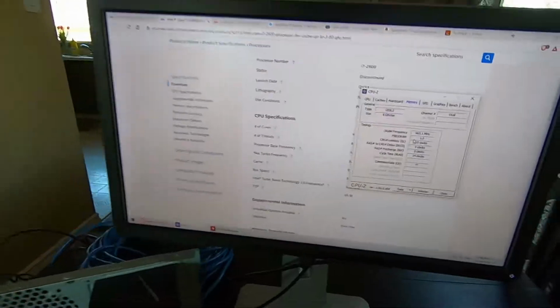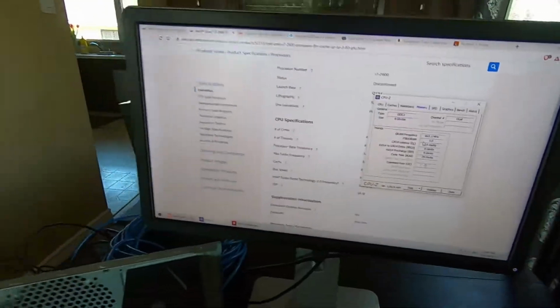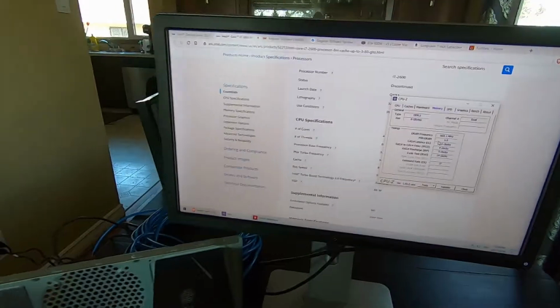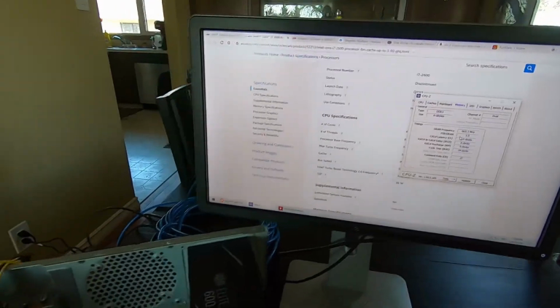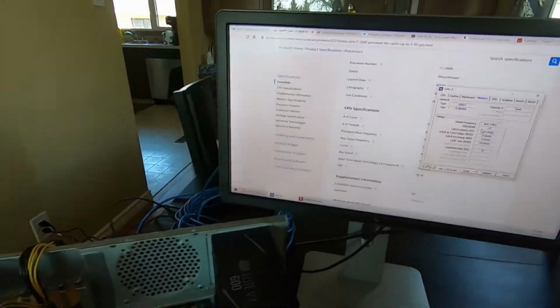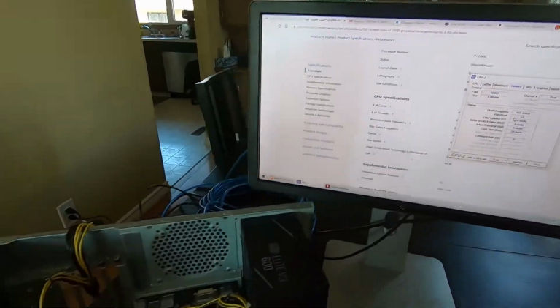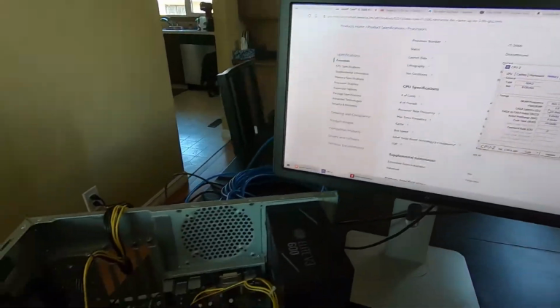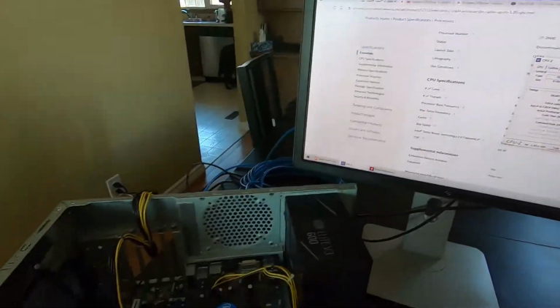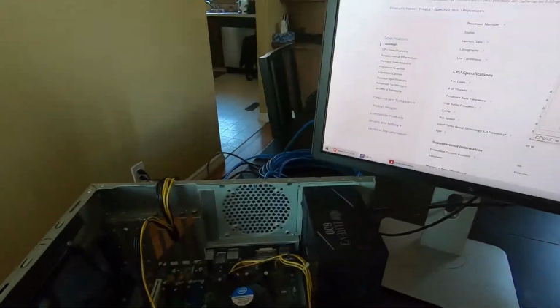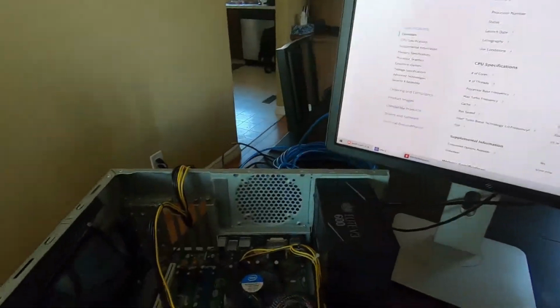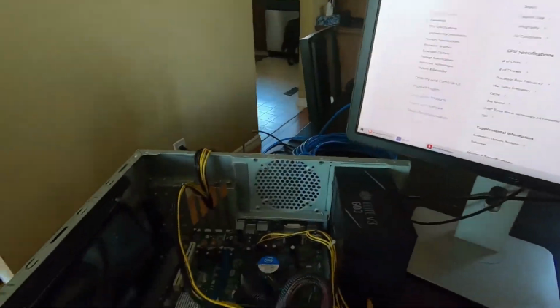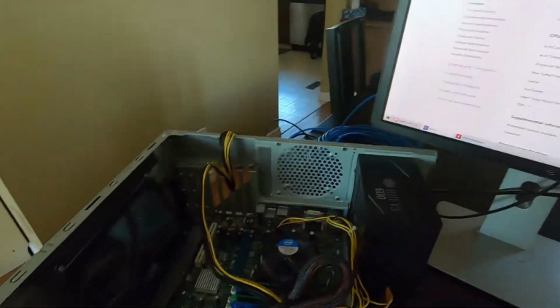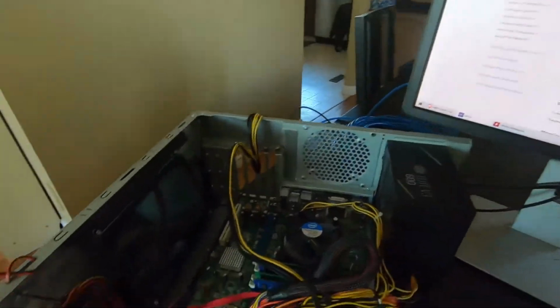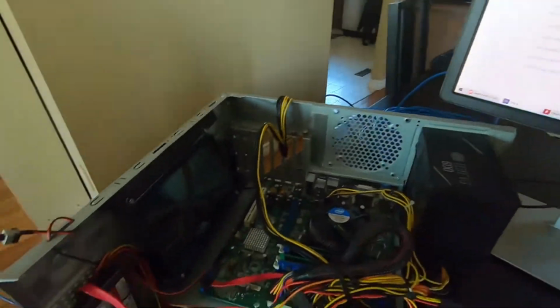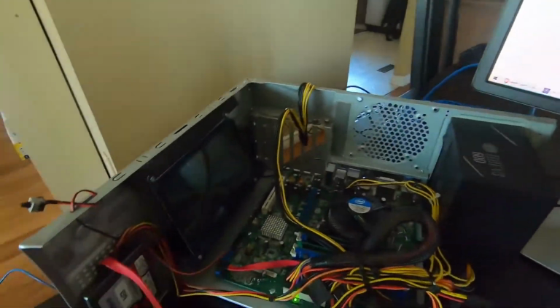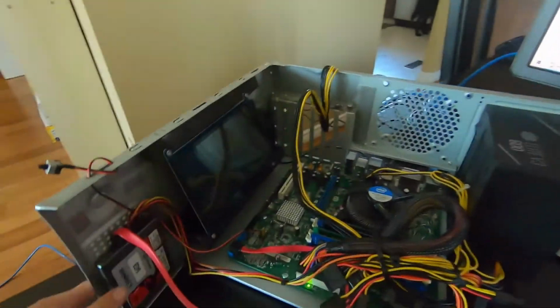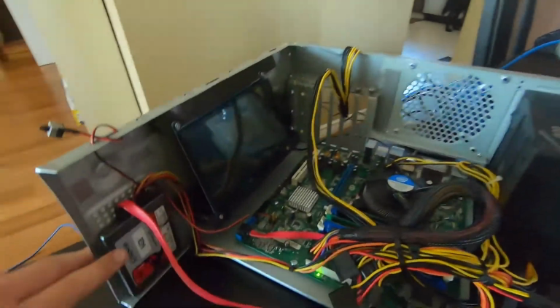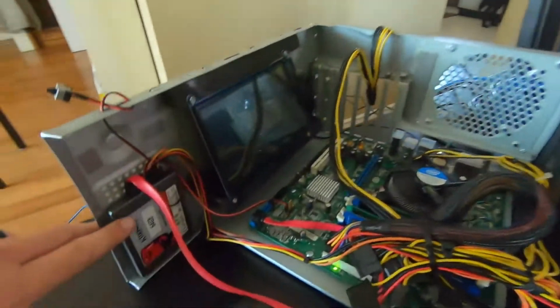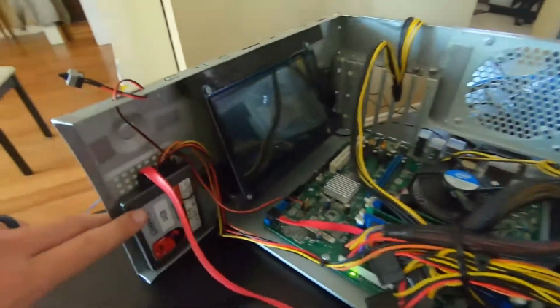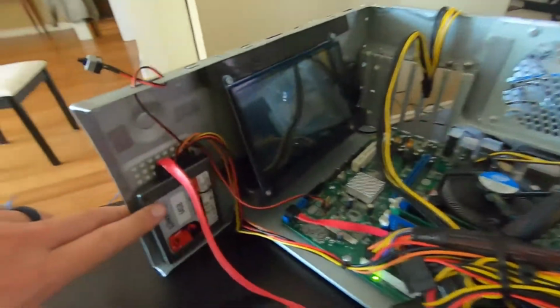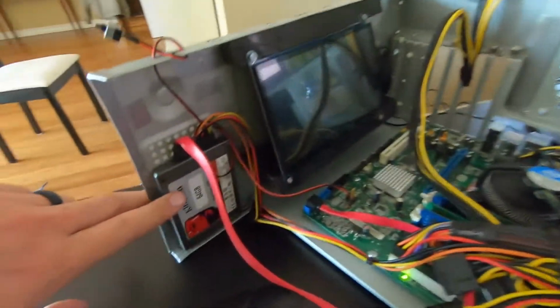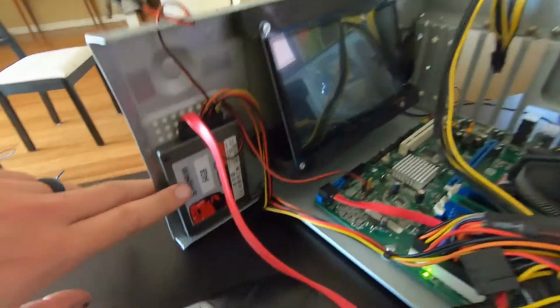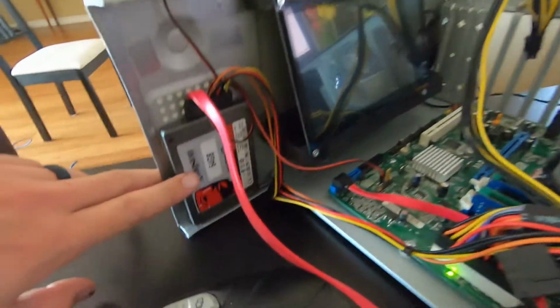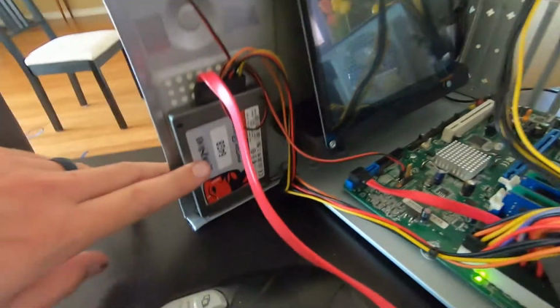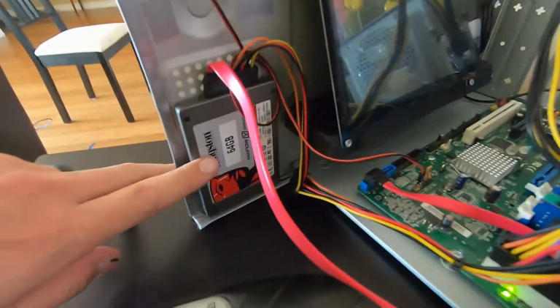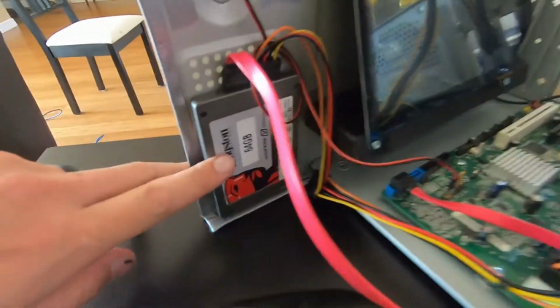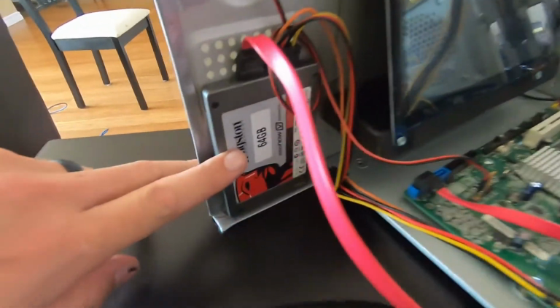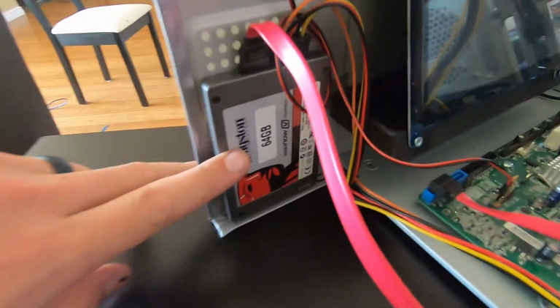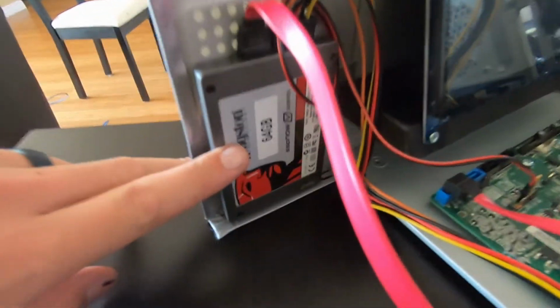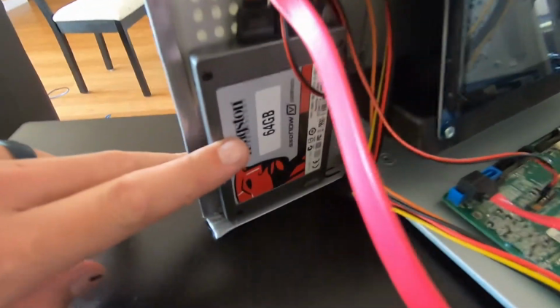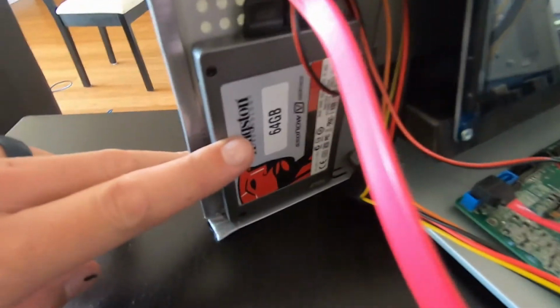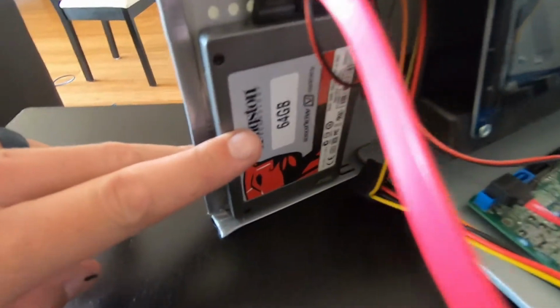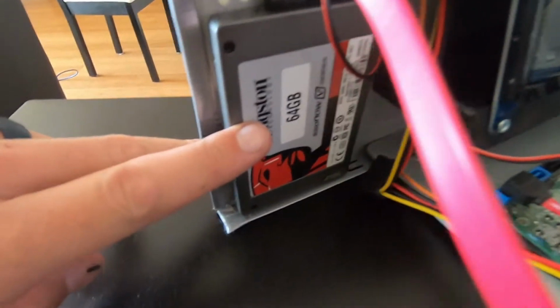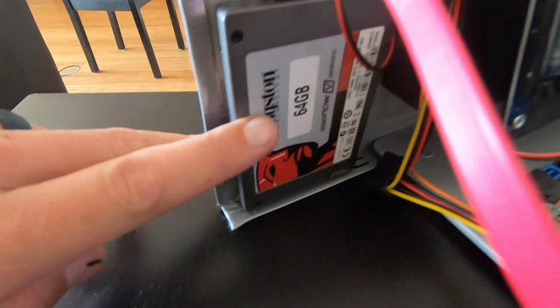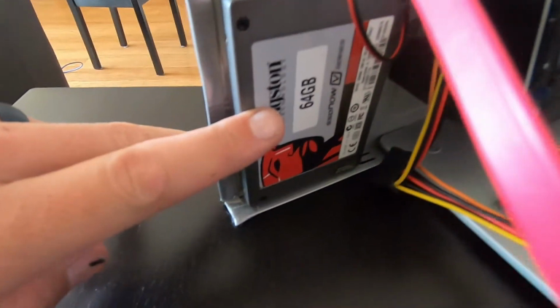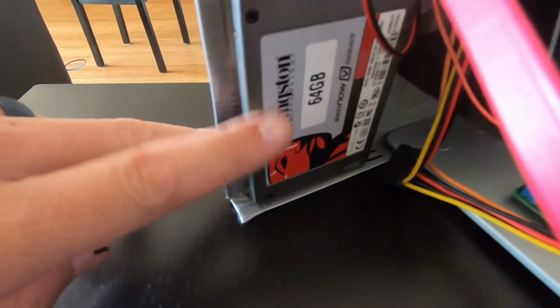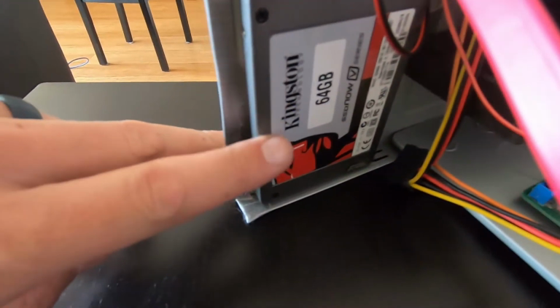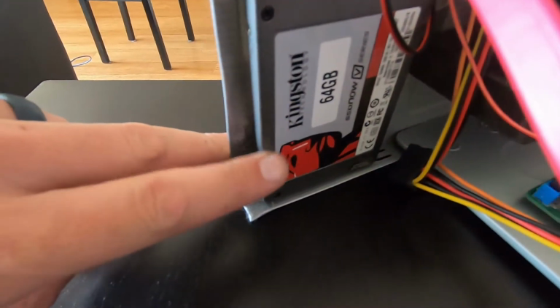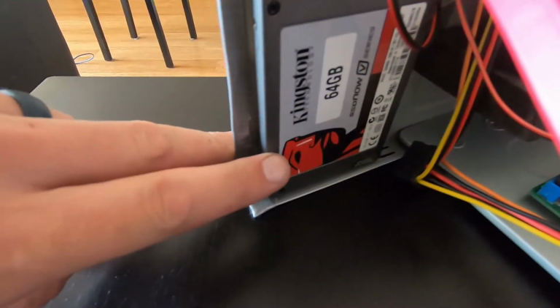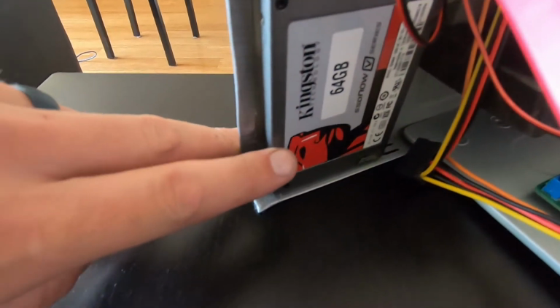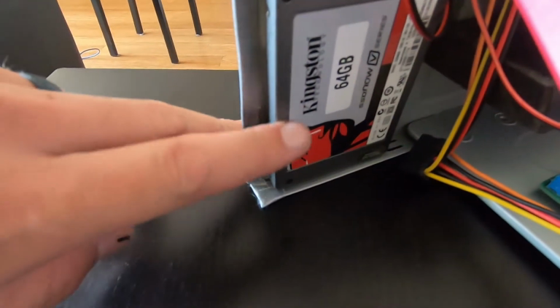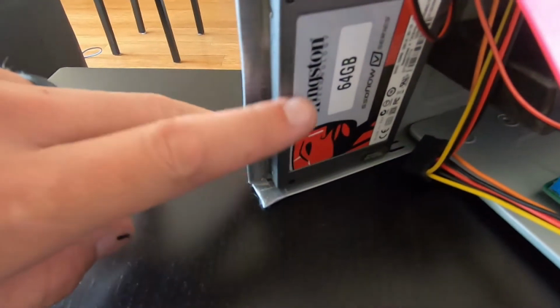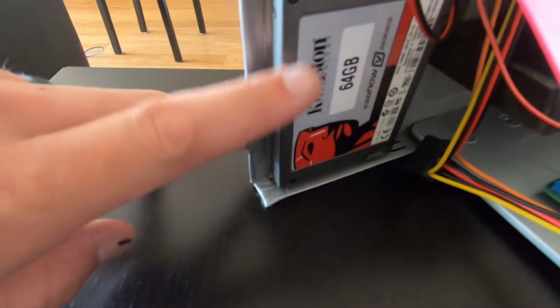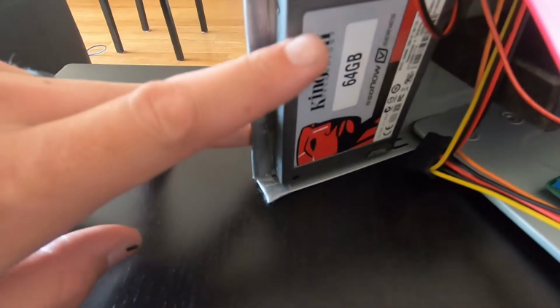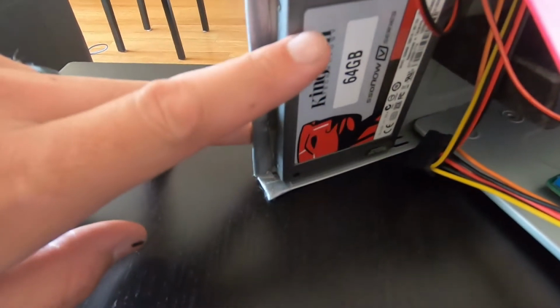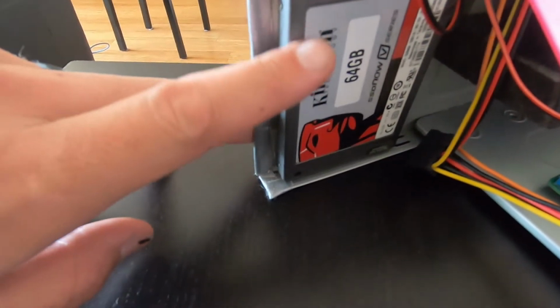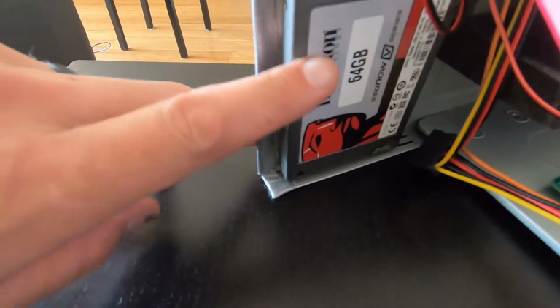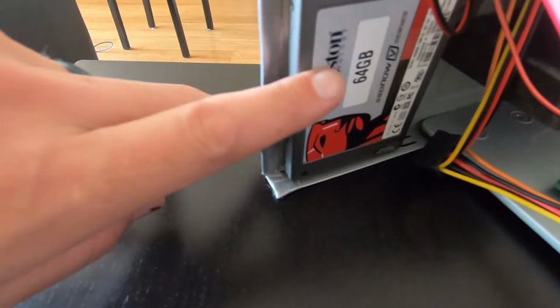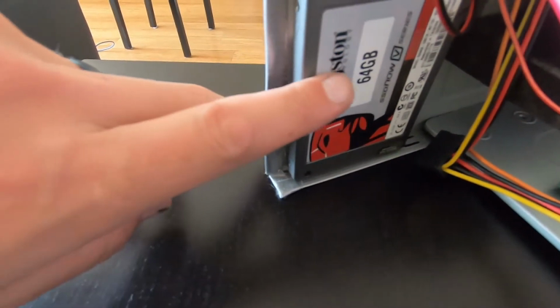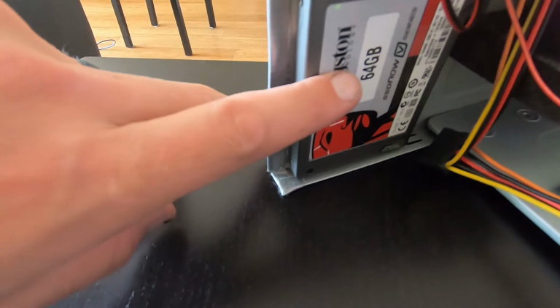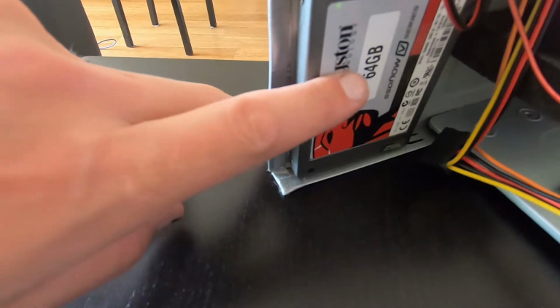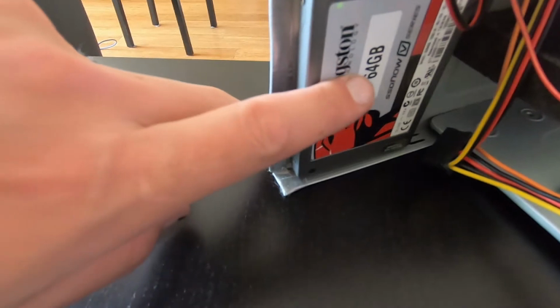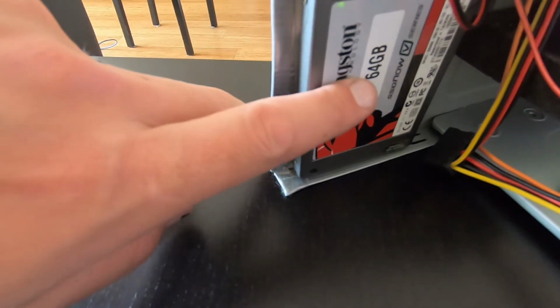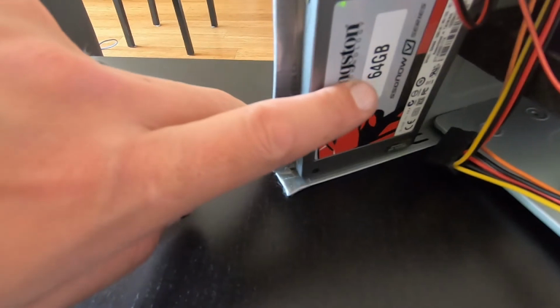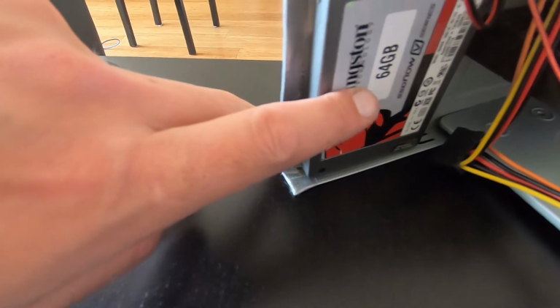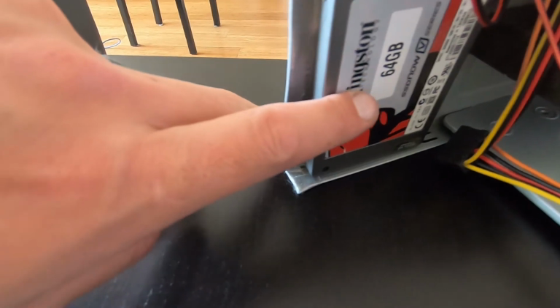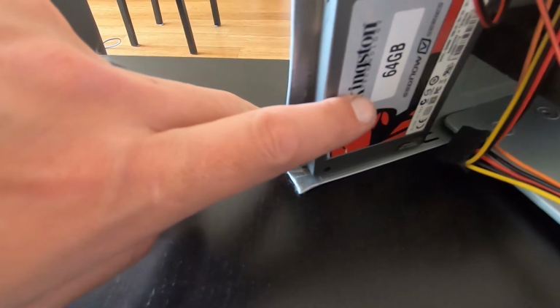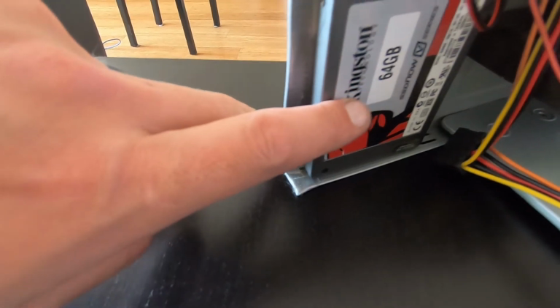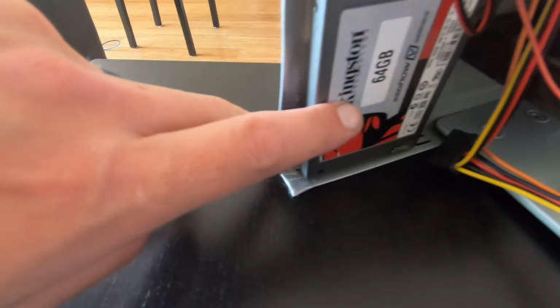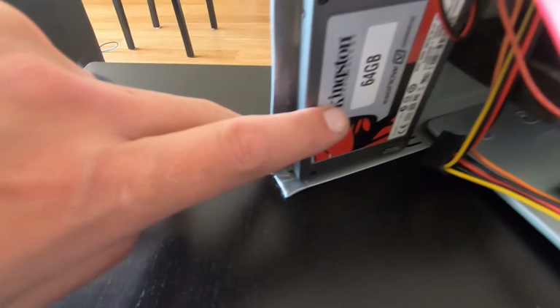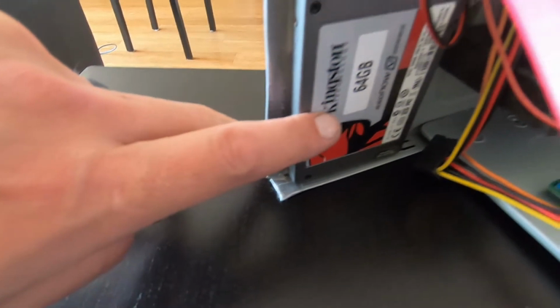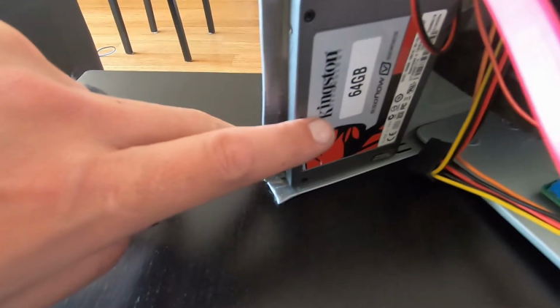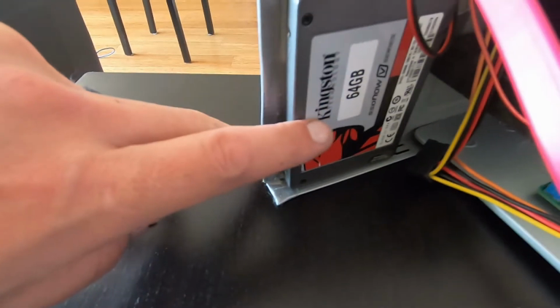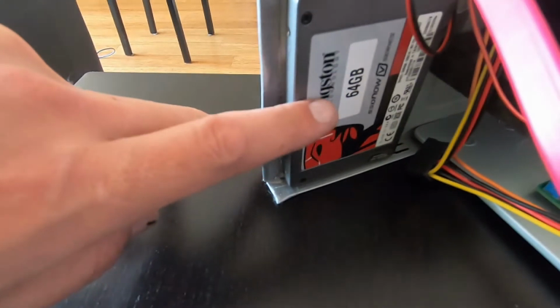Next thing is the hard drive. This is a Kingston — a very old Kingston 64 GB SSD.